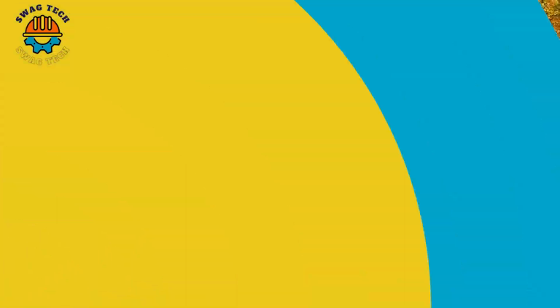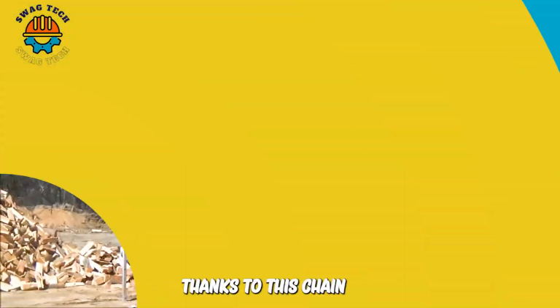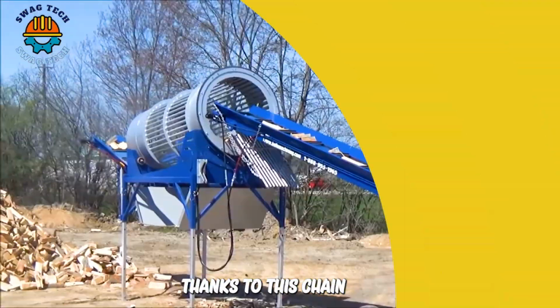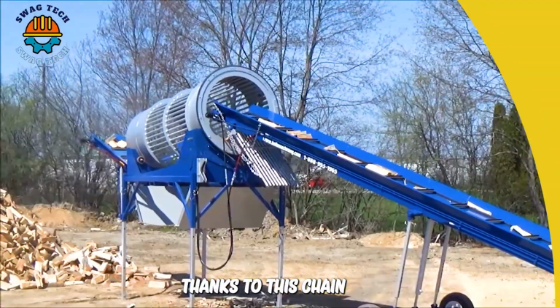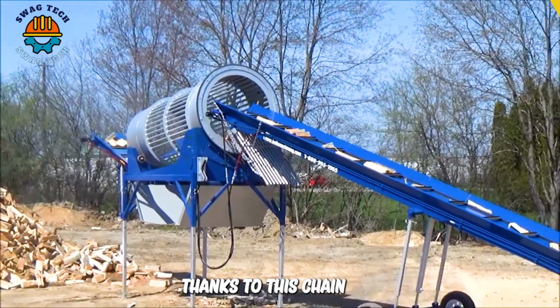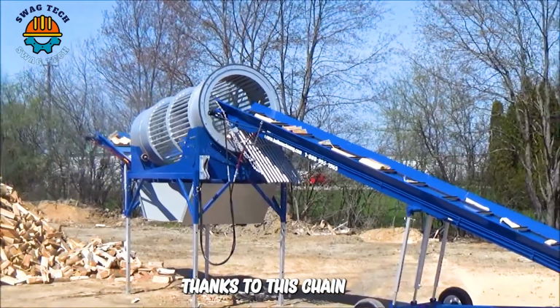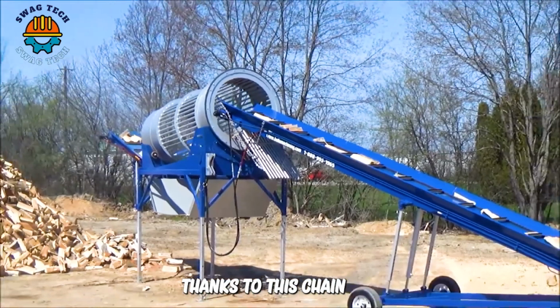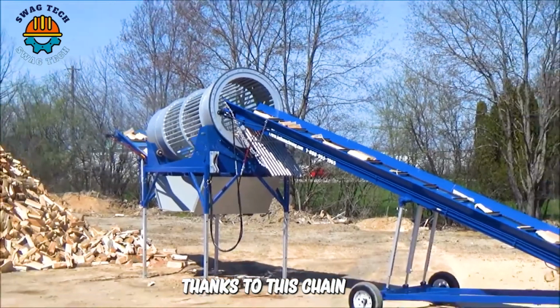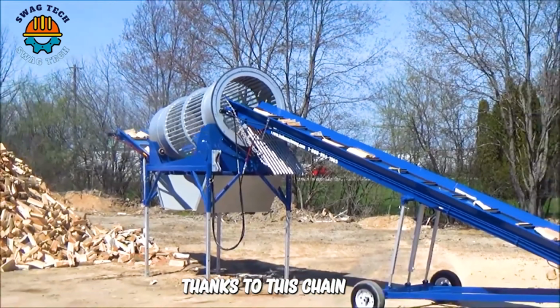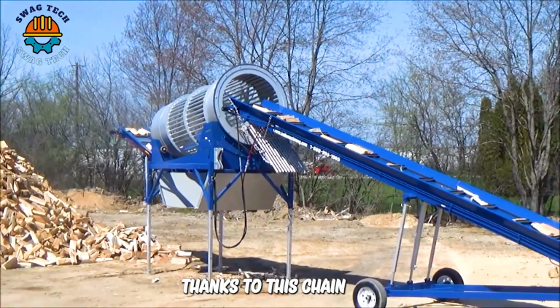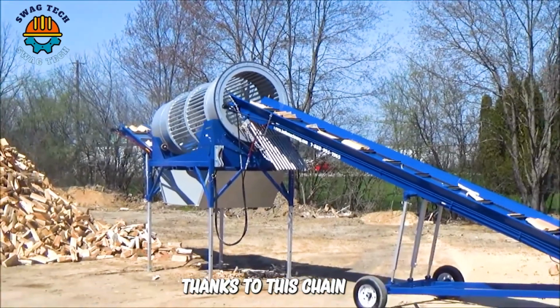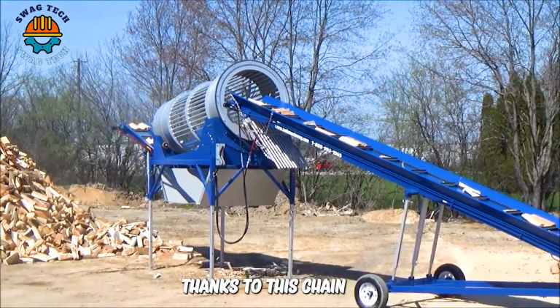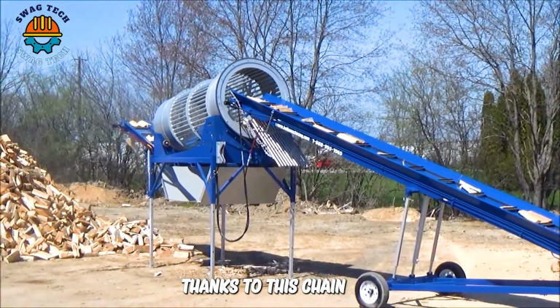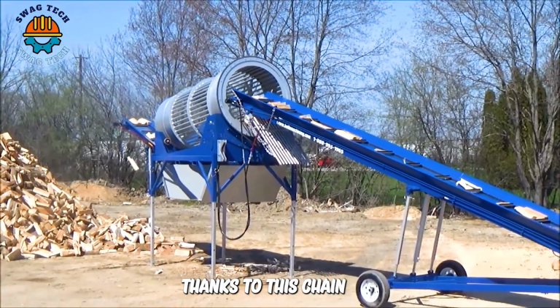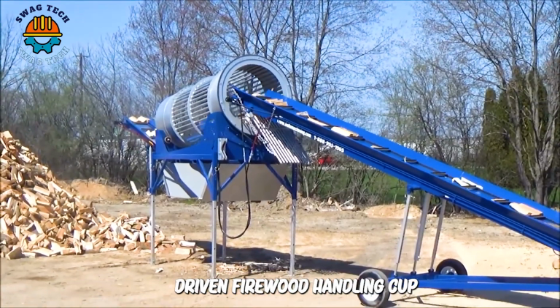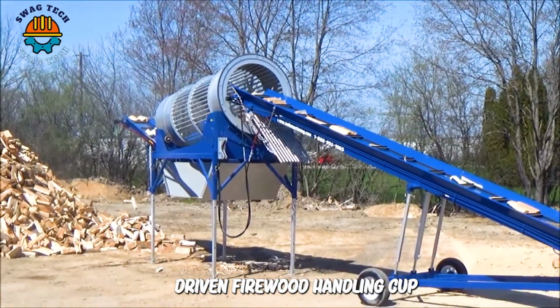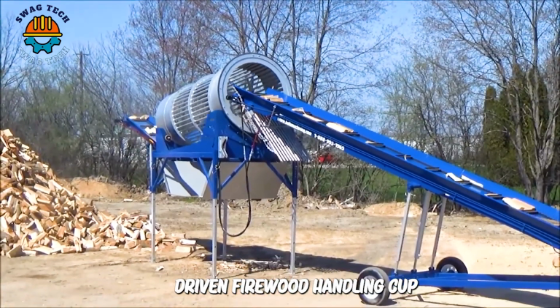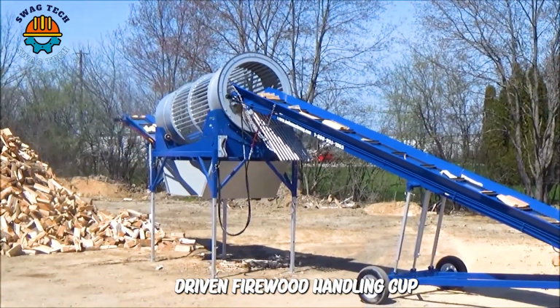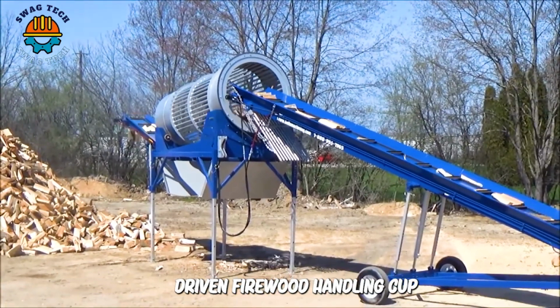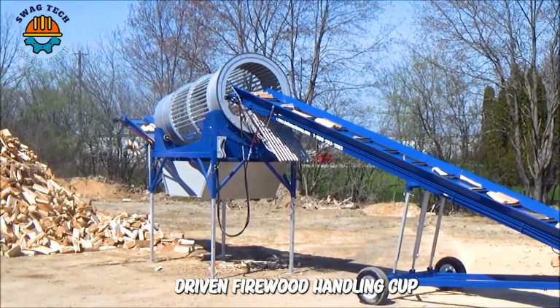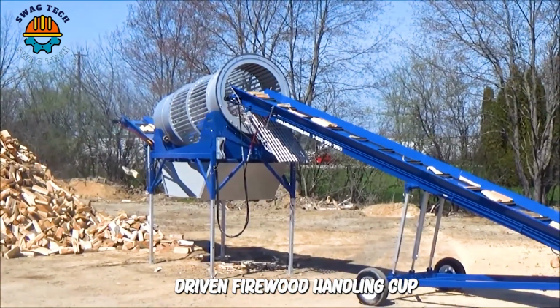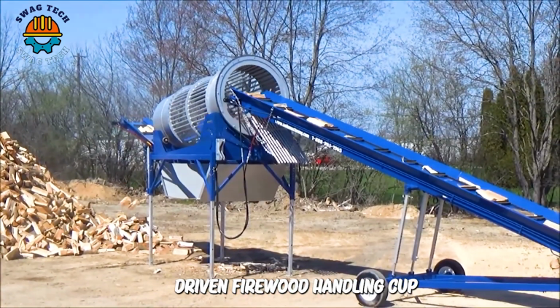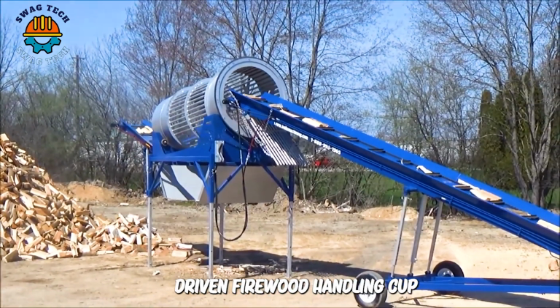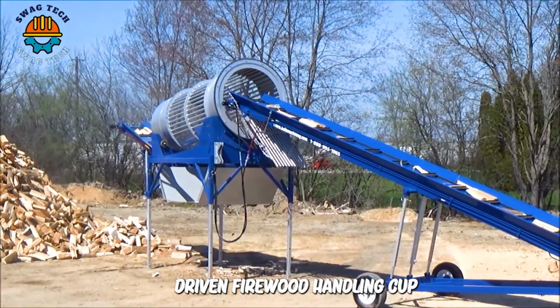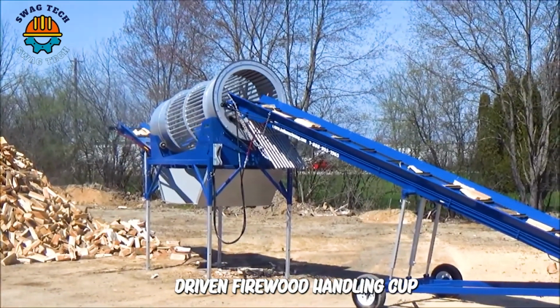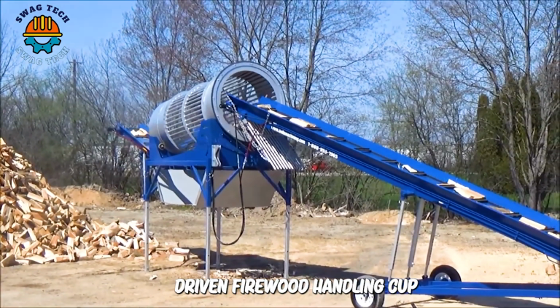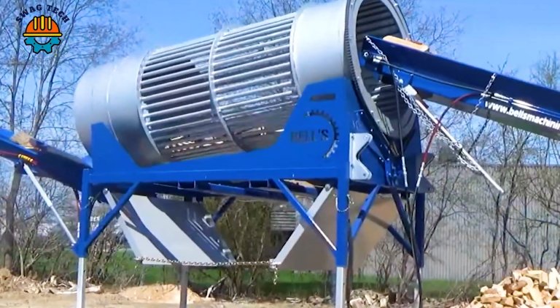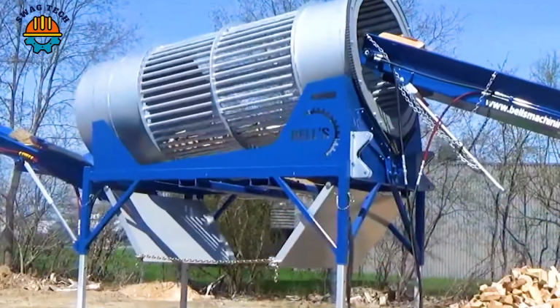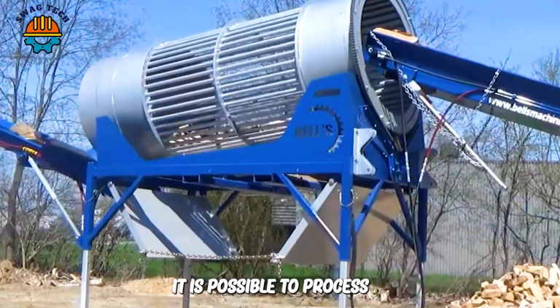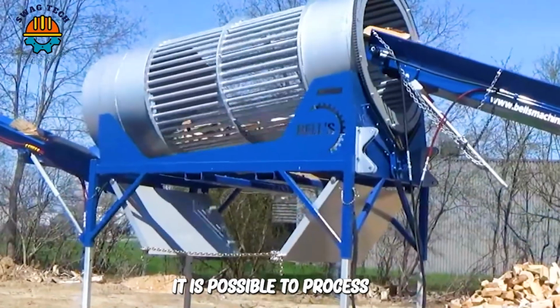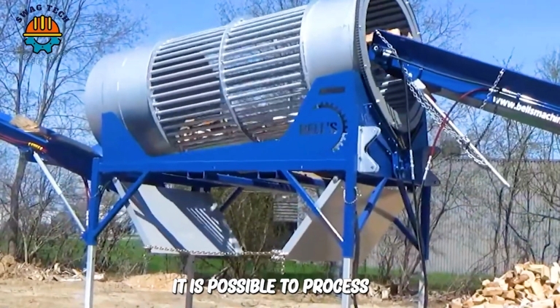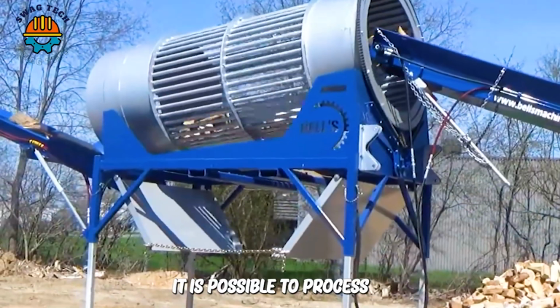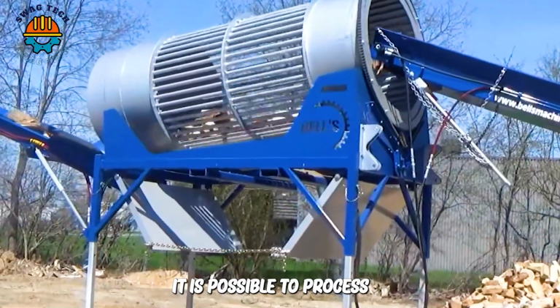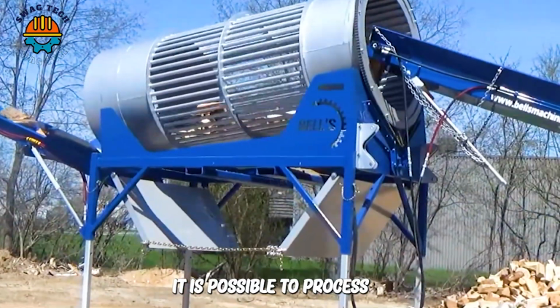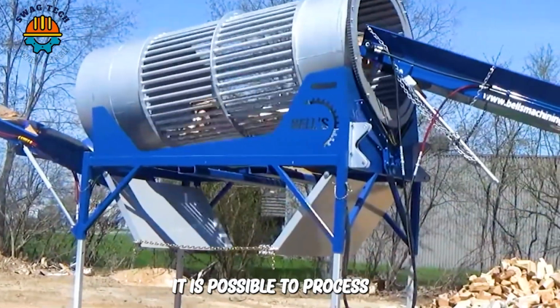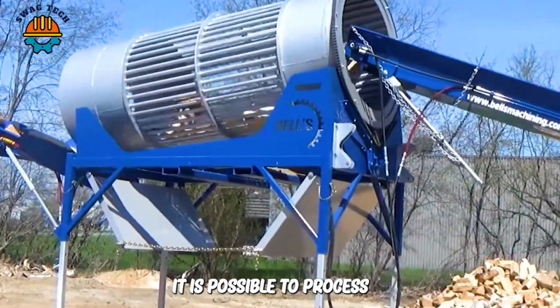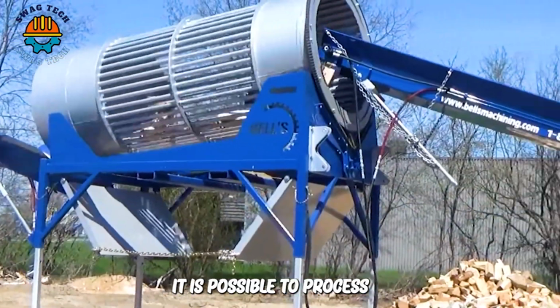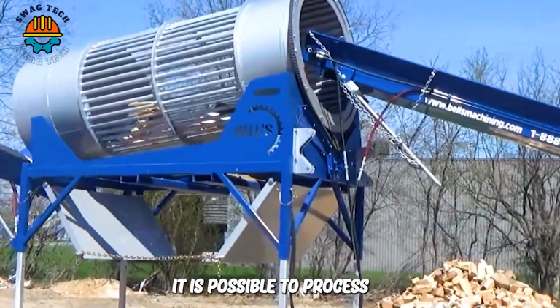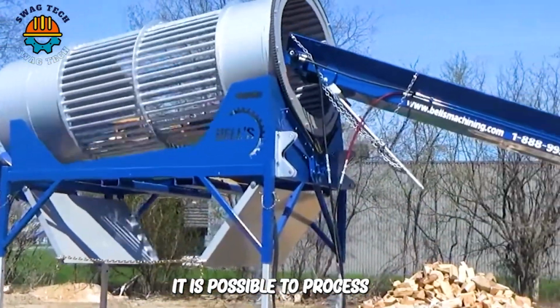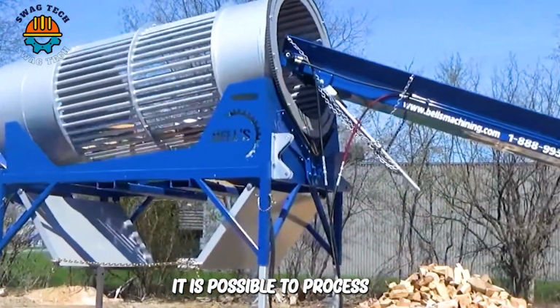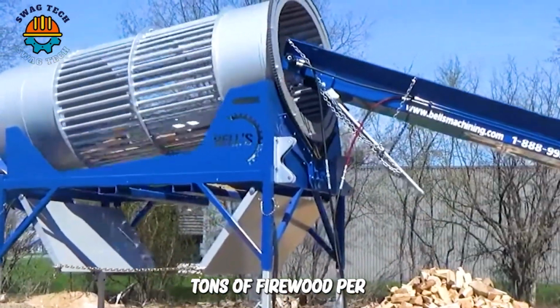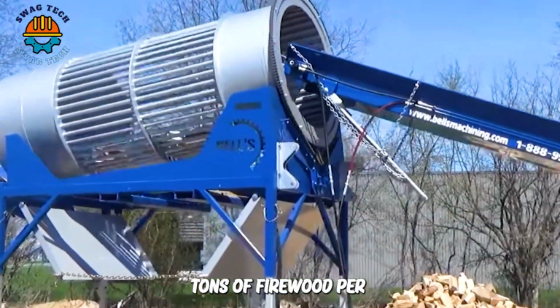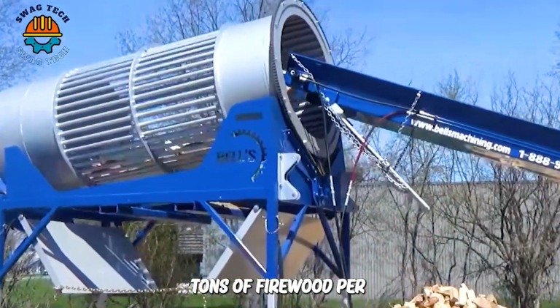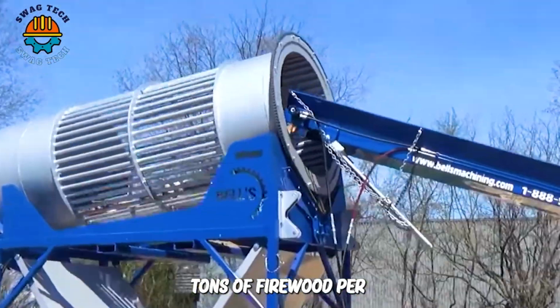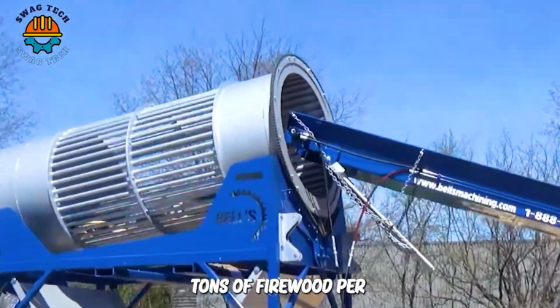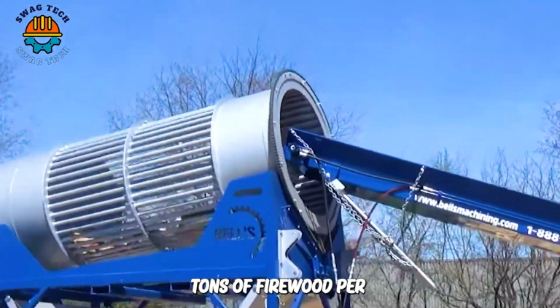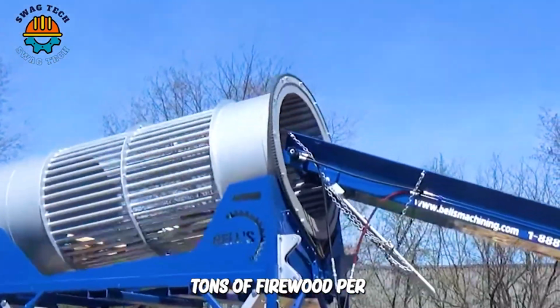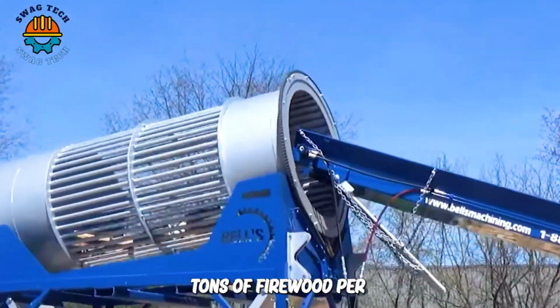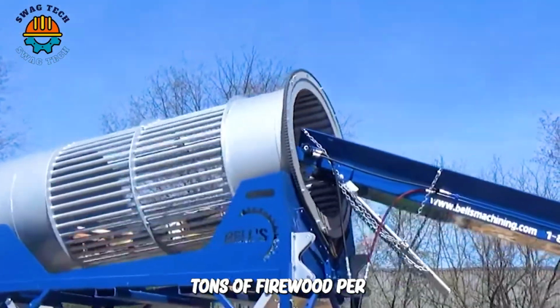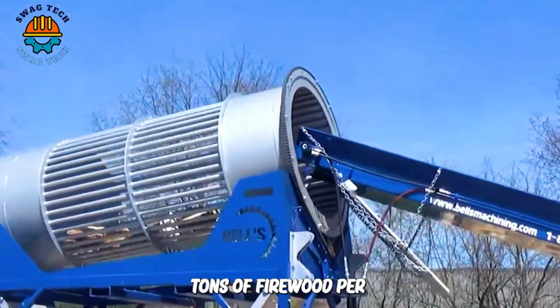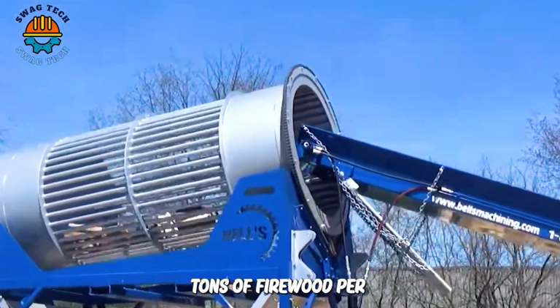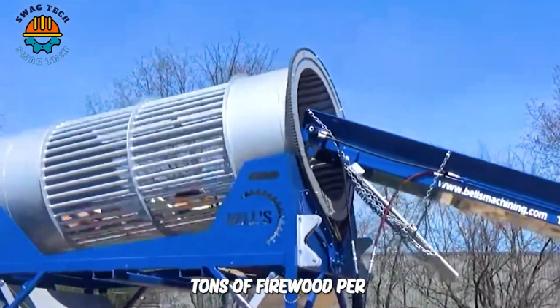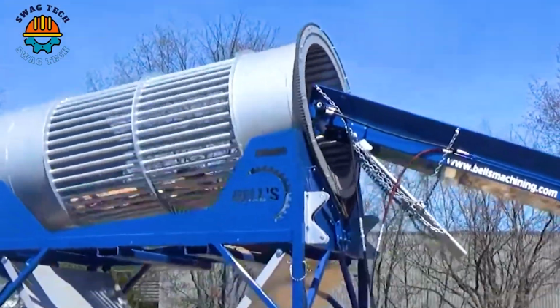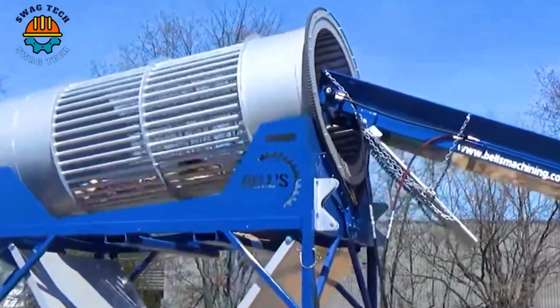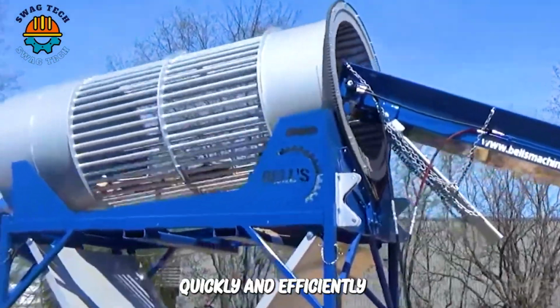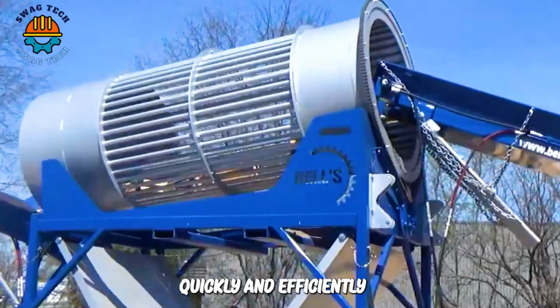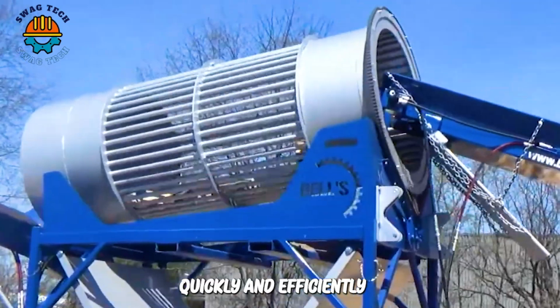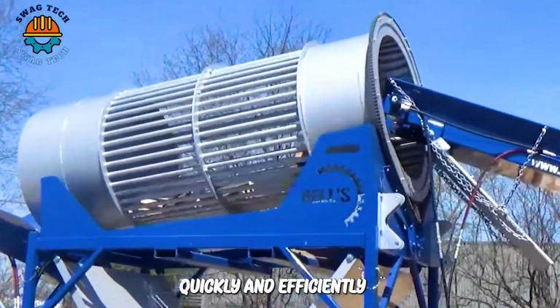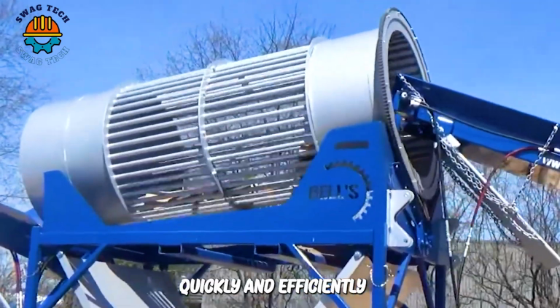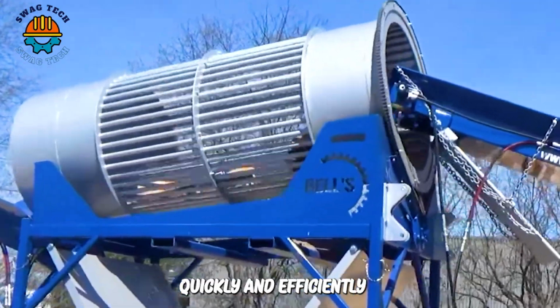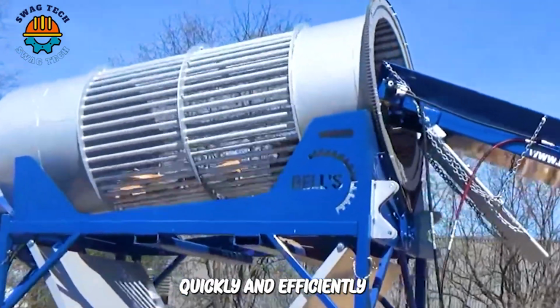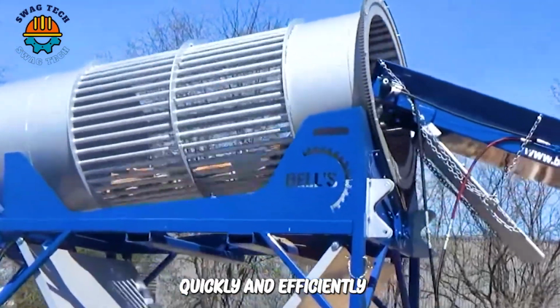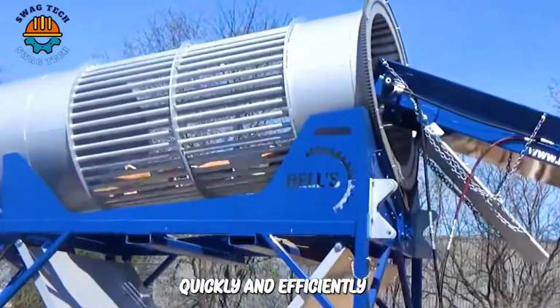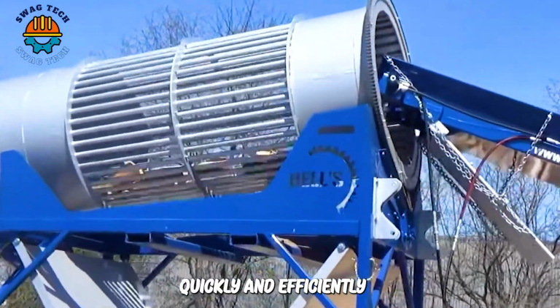Thanks to this chain-driven firewood handling cup, it is possible to process tons of firewood per hour quickly and efficiently.